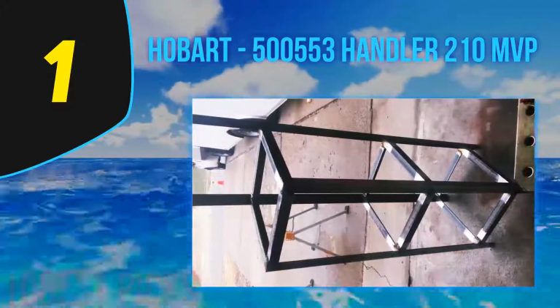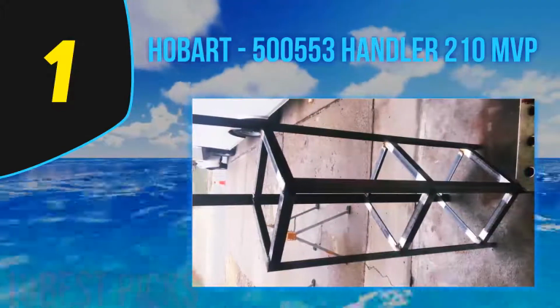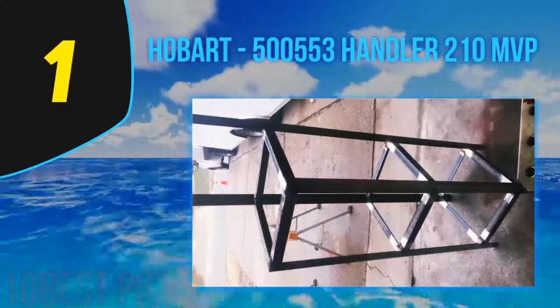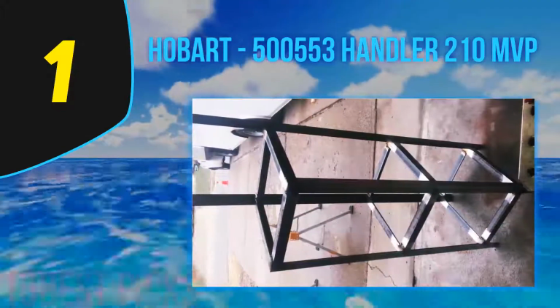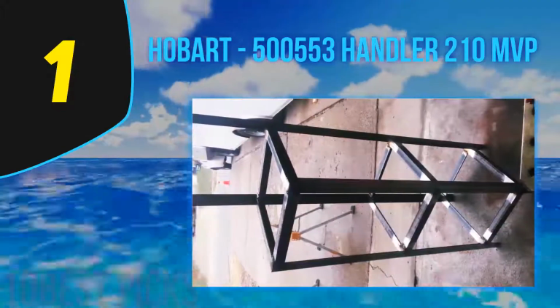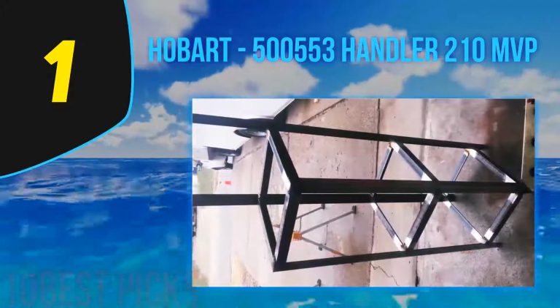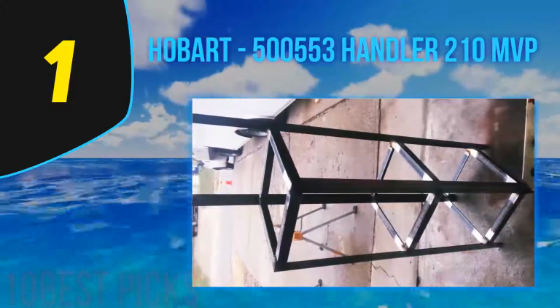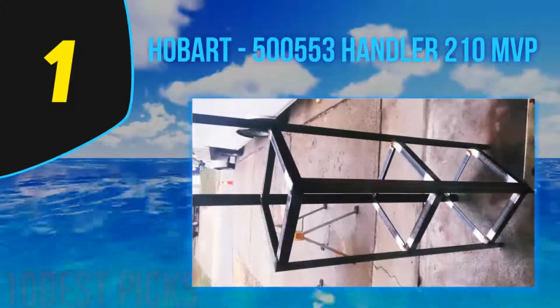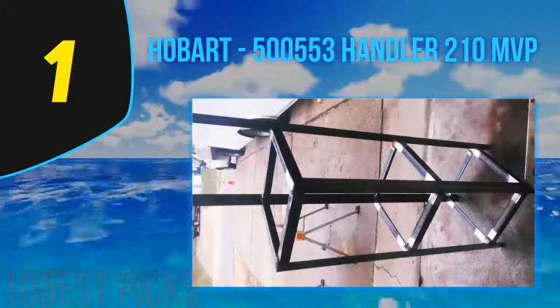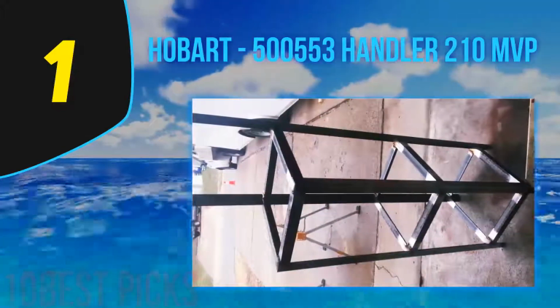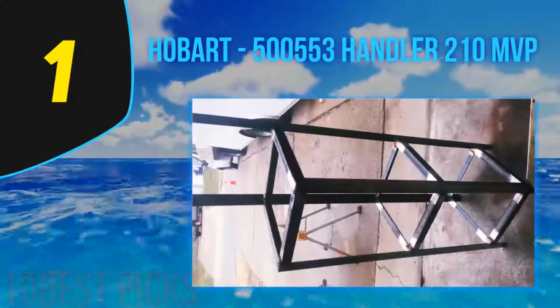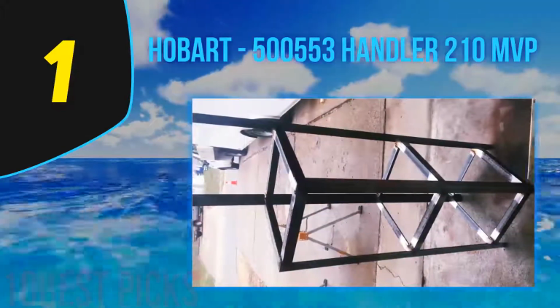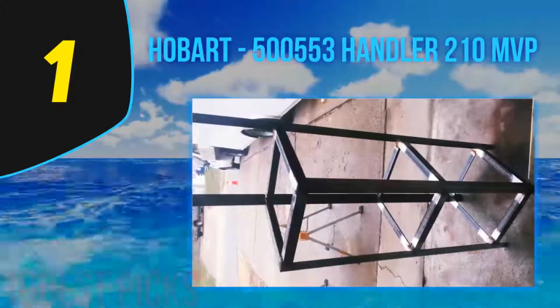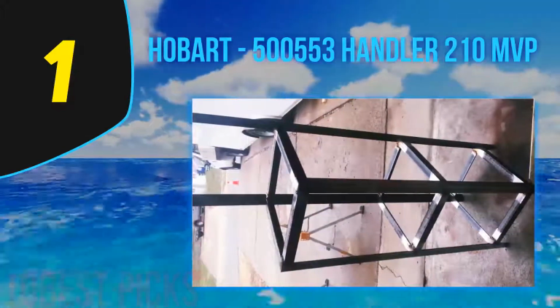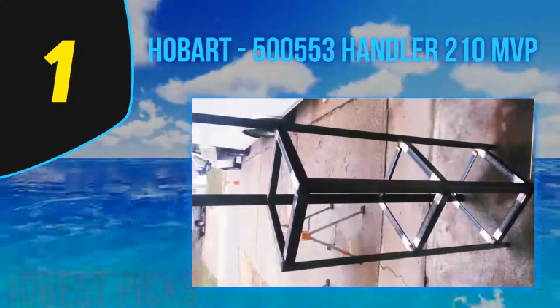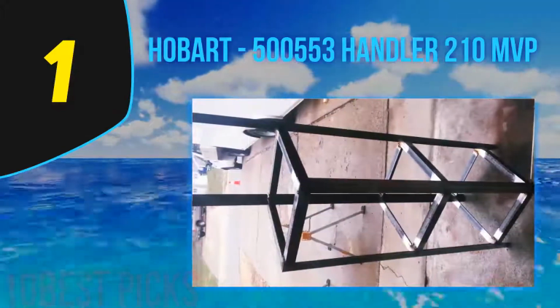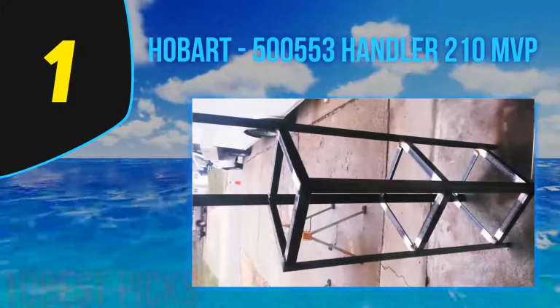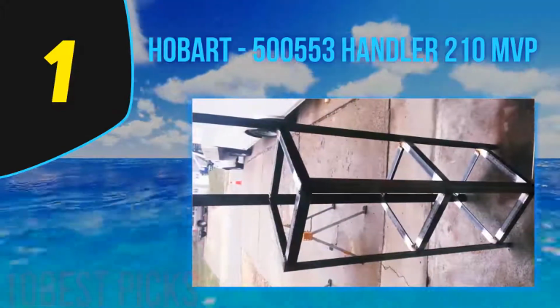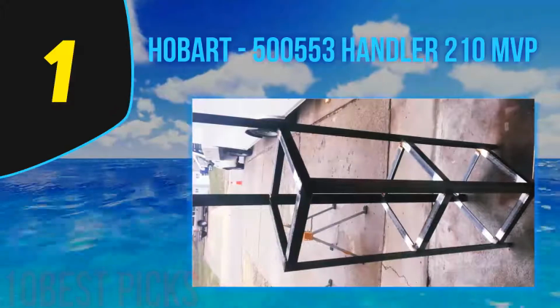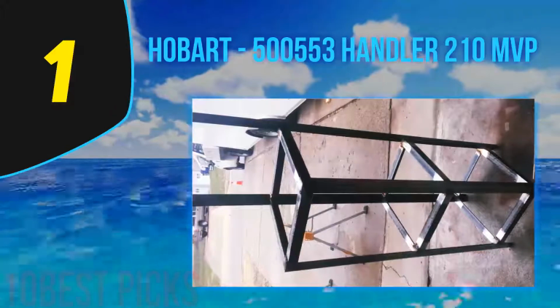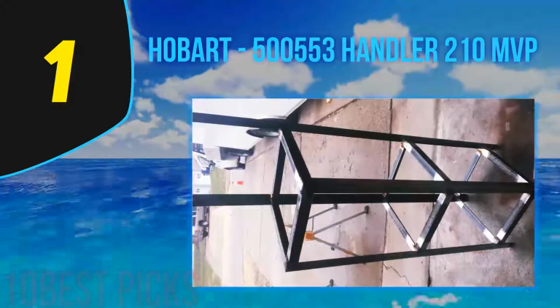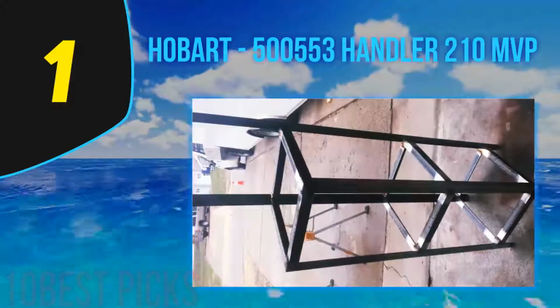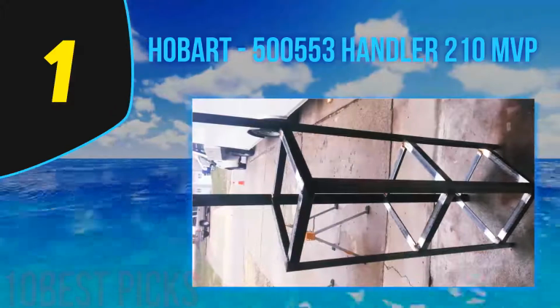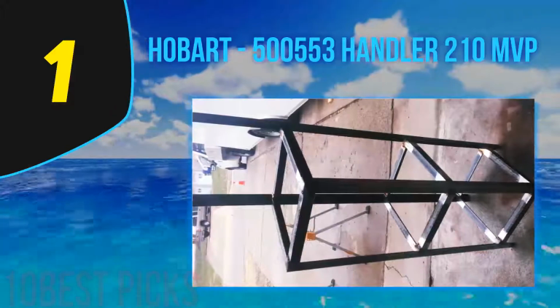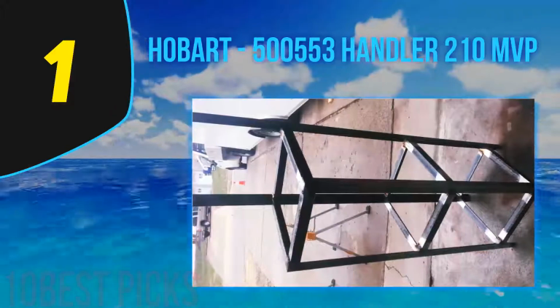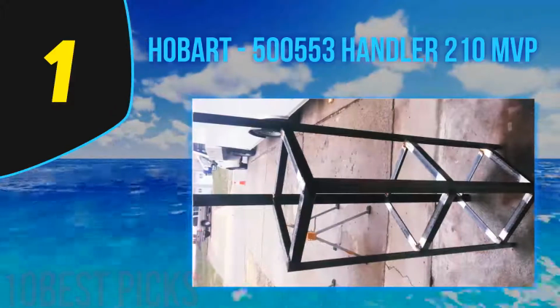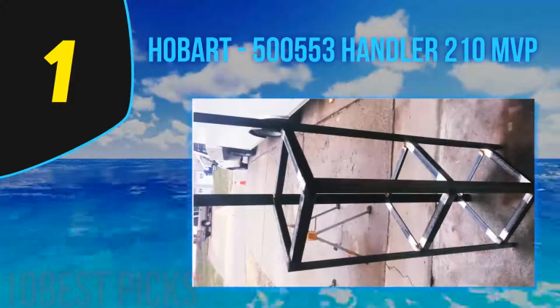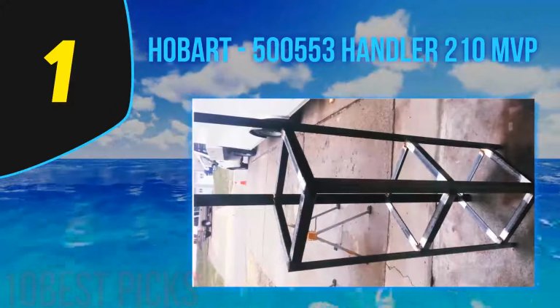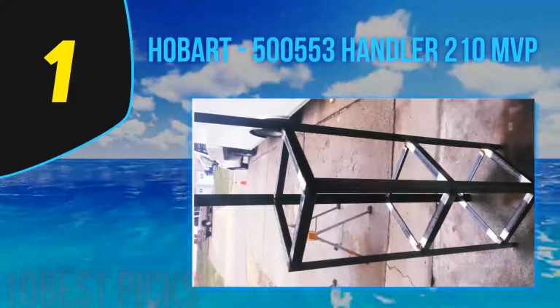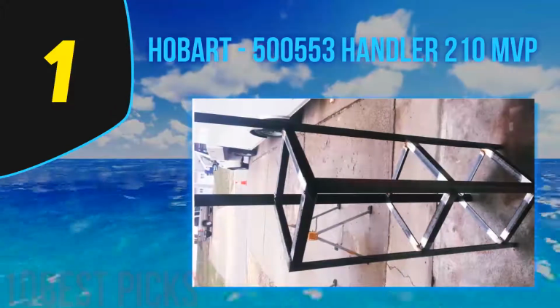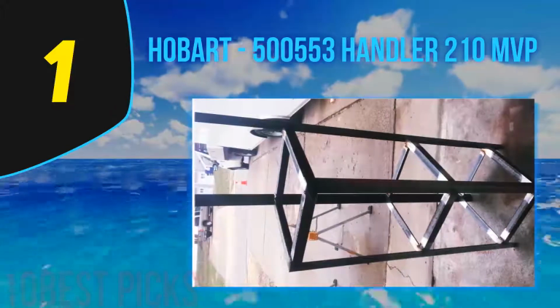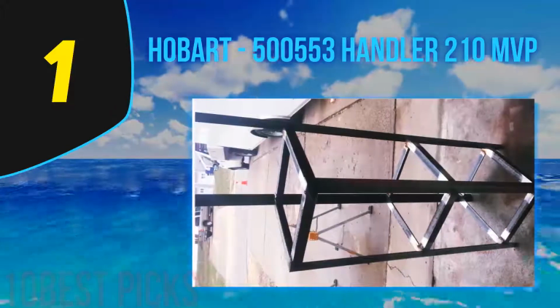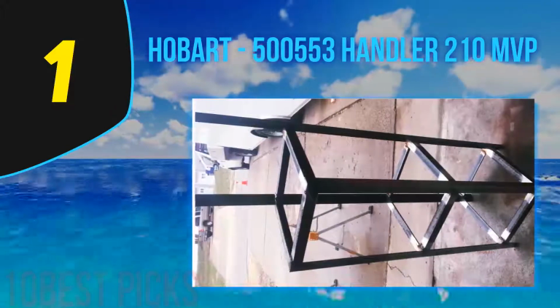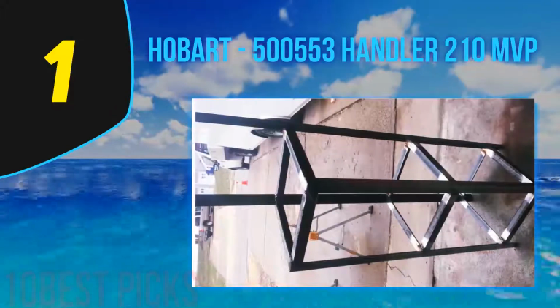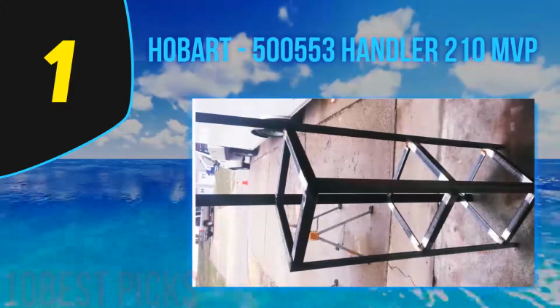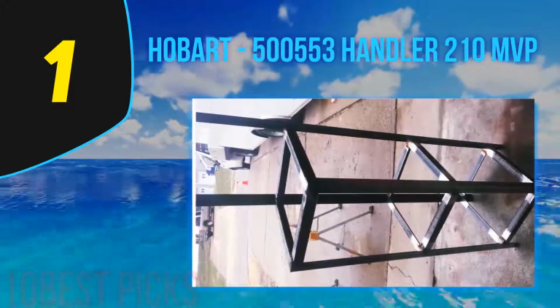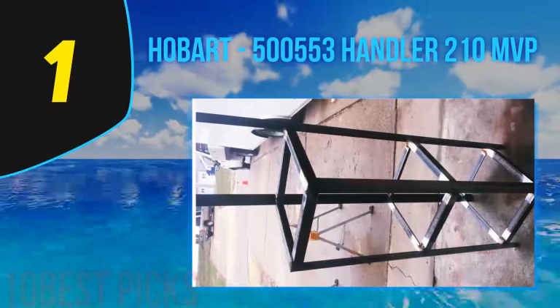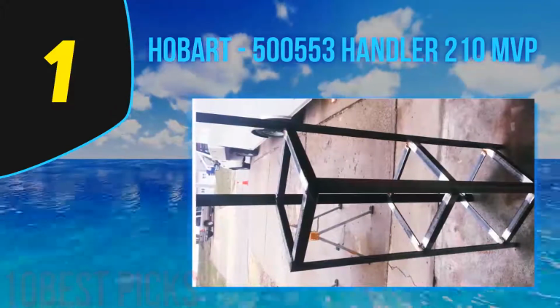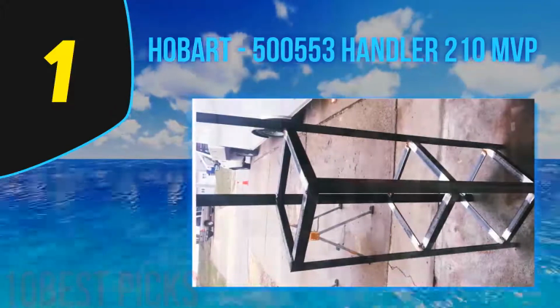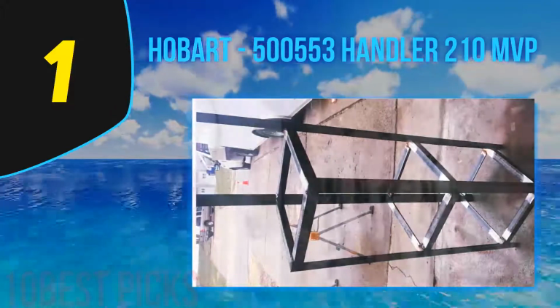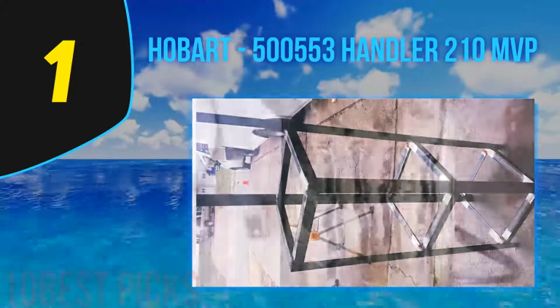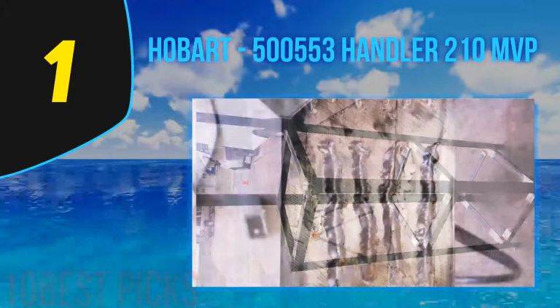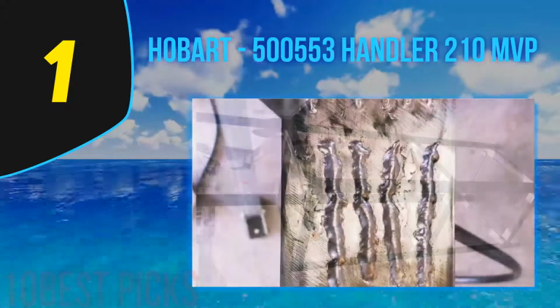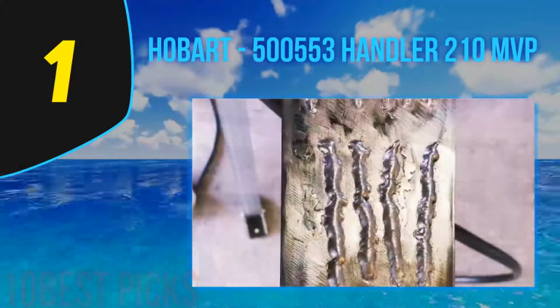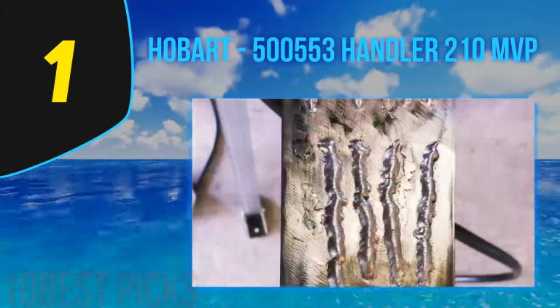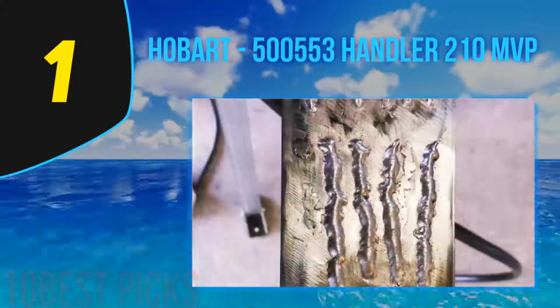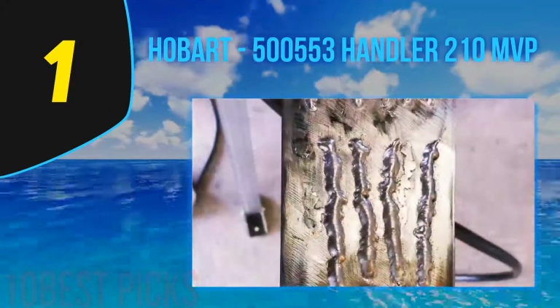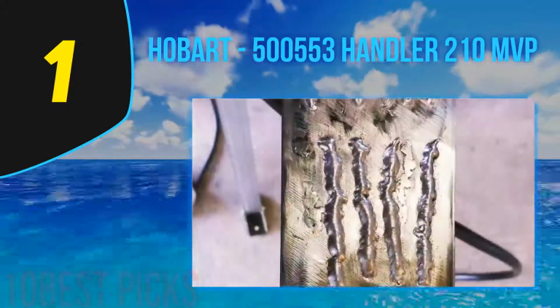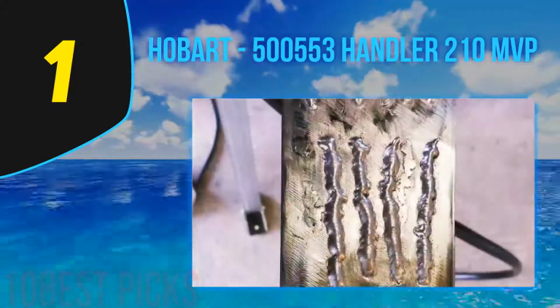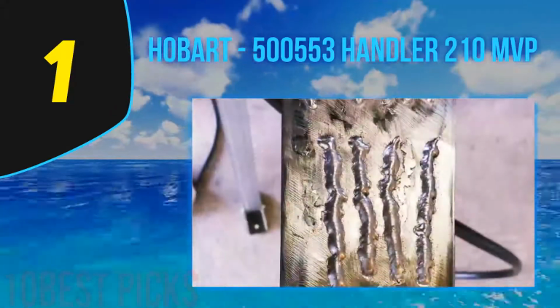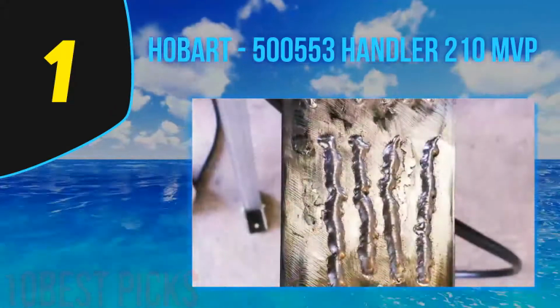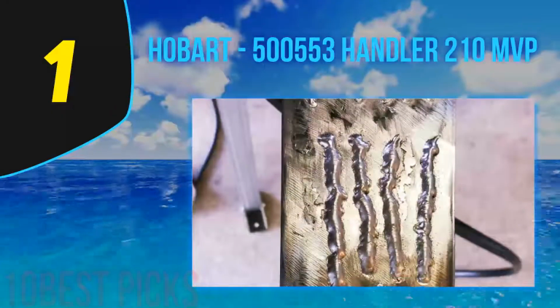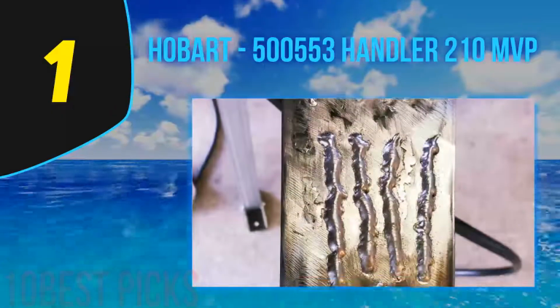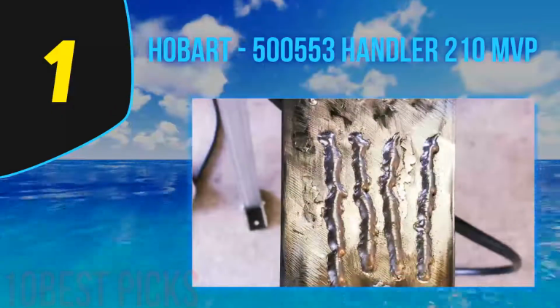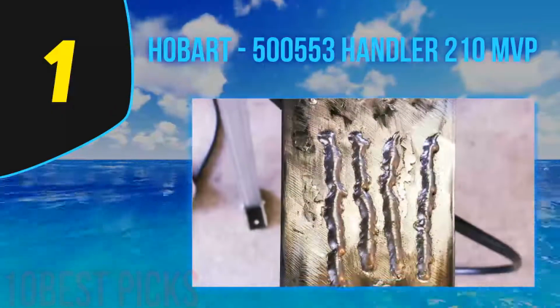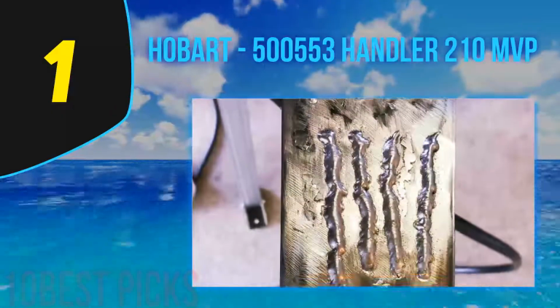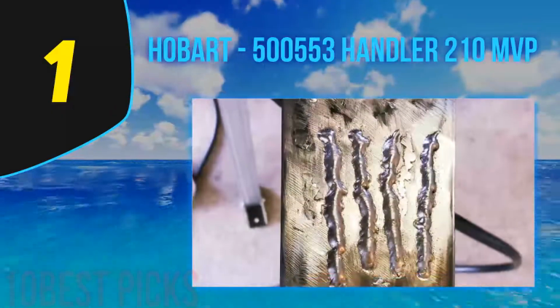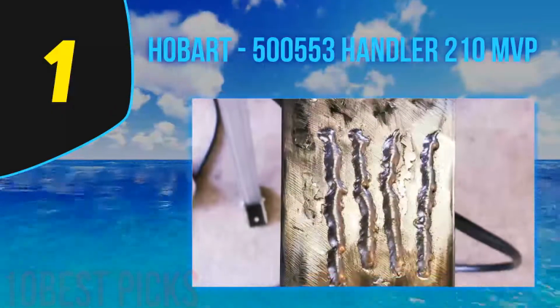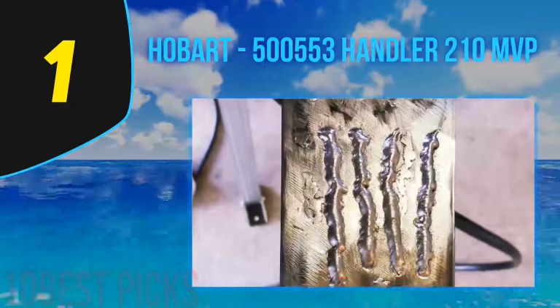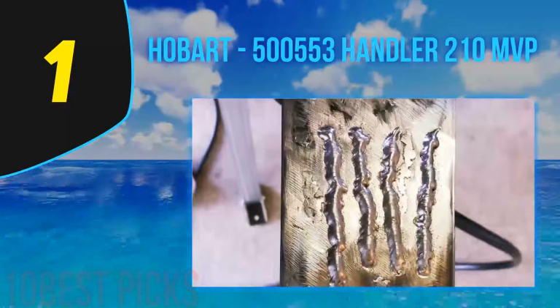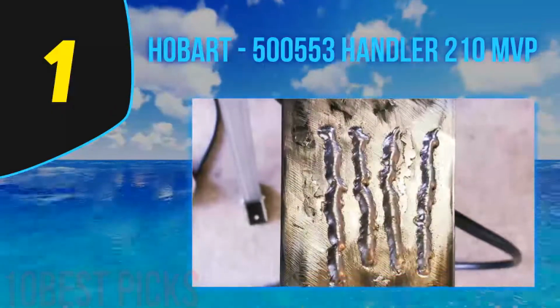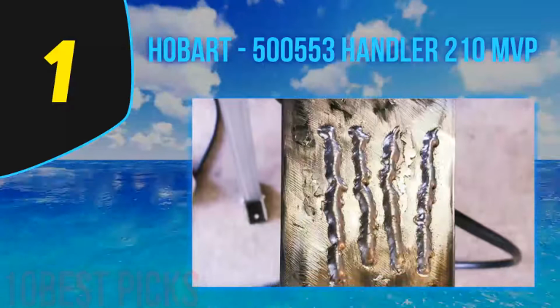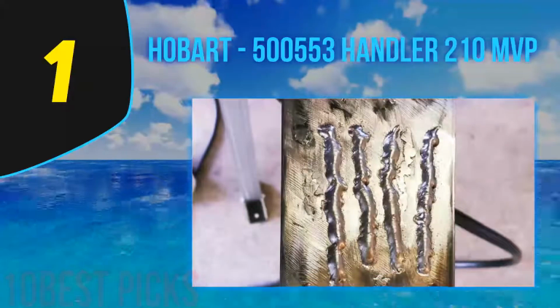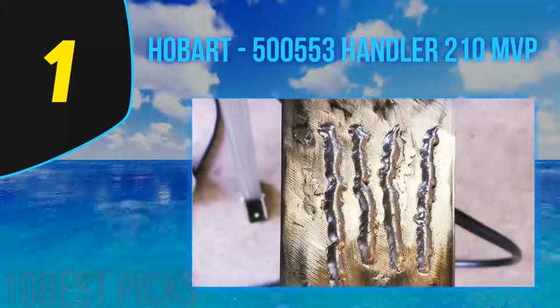If you're looking for the all-round MIG package for power, versatility, quality, and value for money, the Hobart 210 is our top pick.